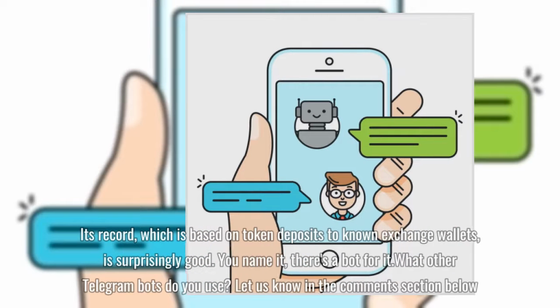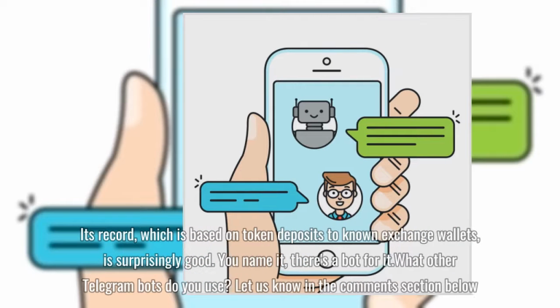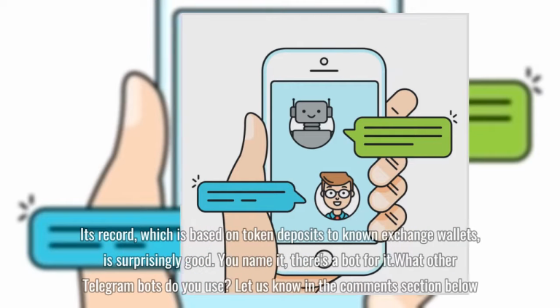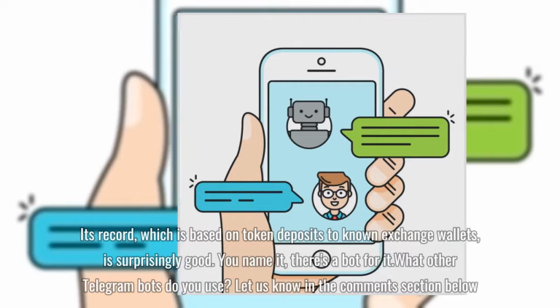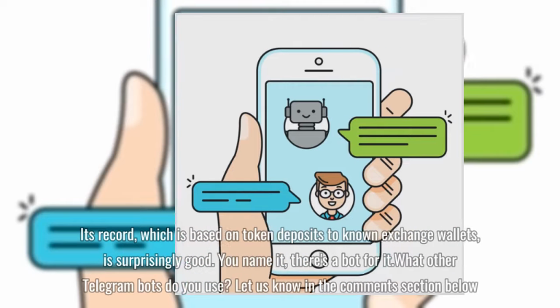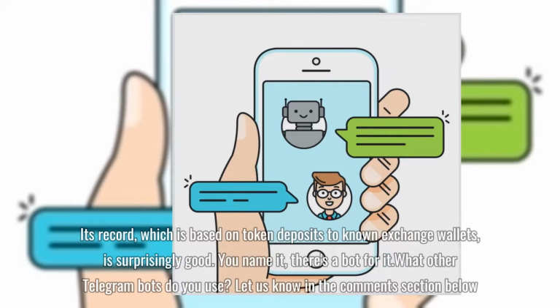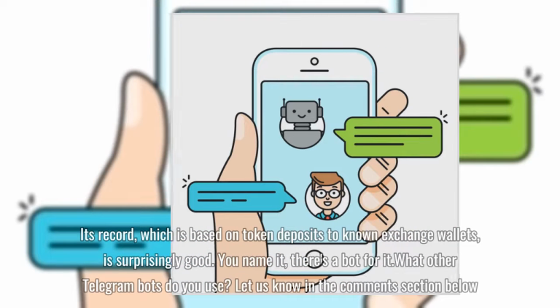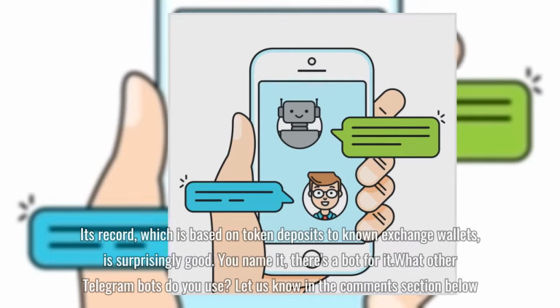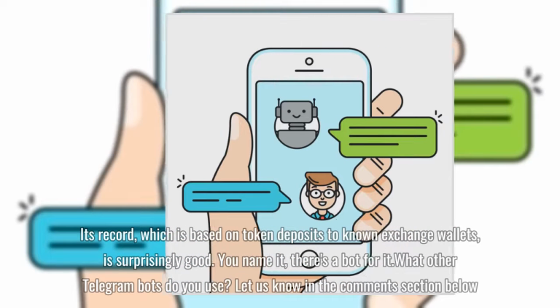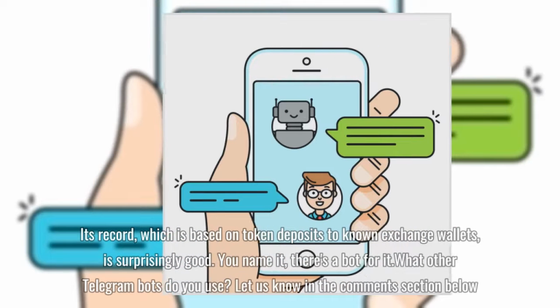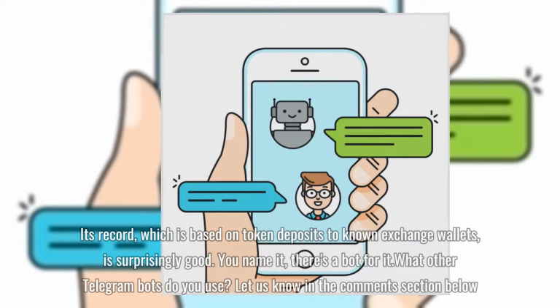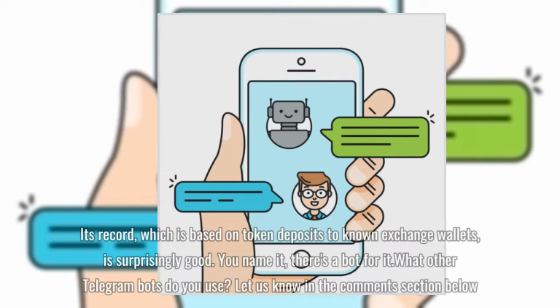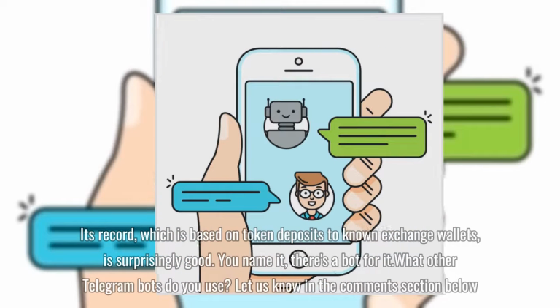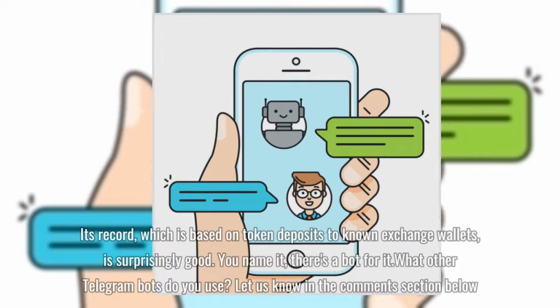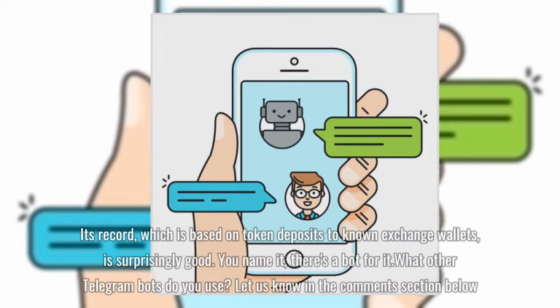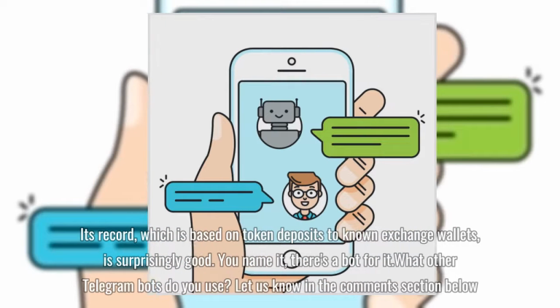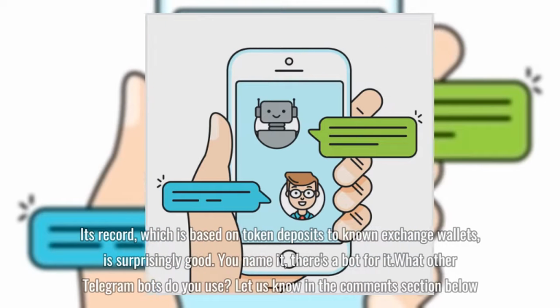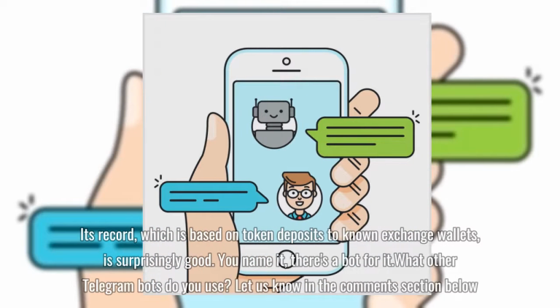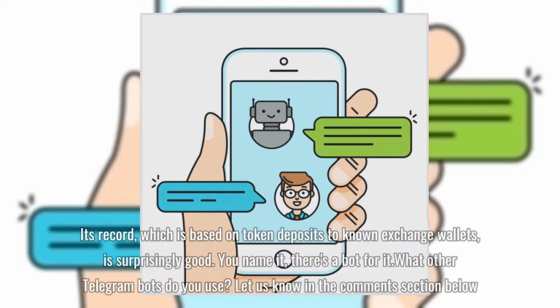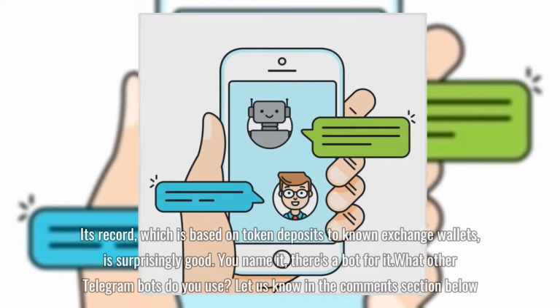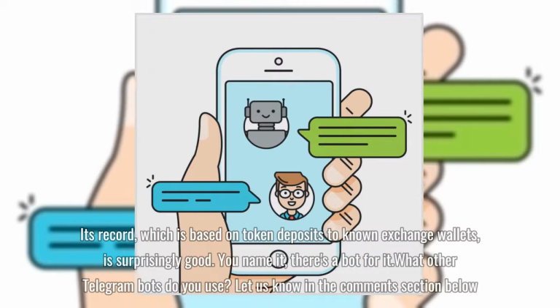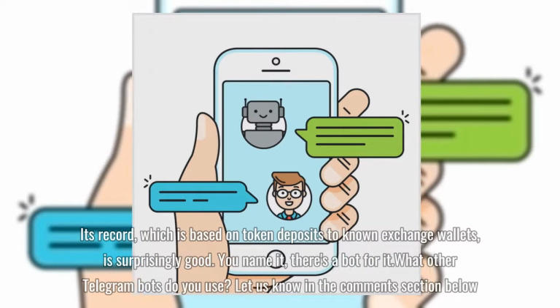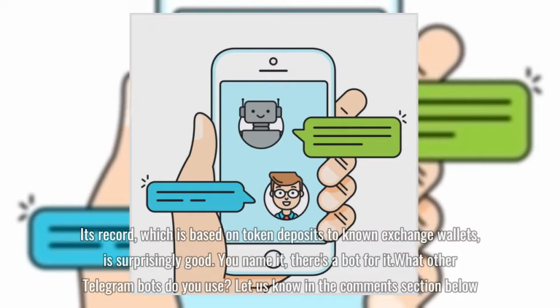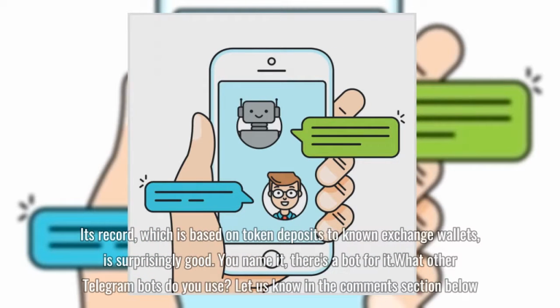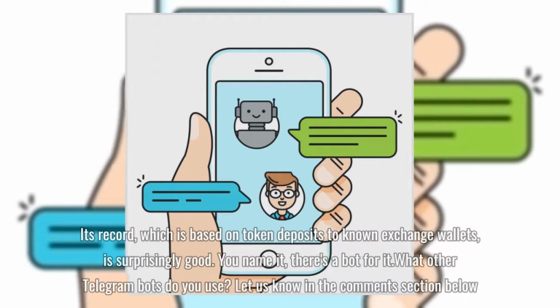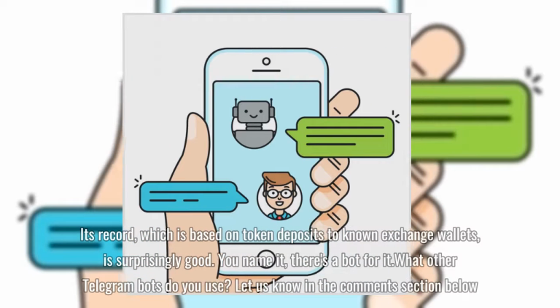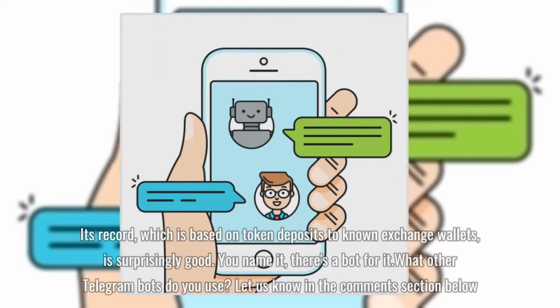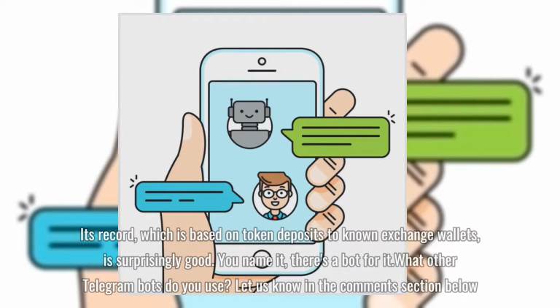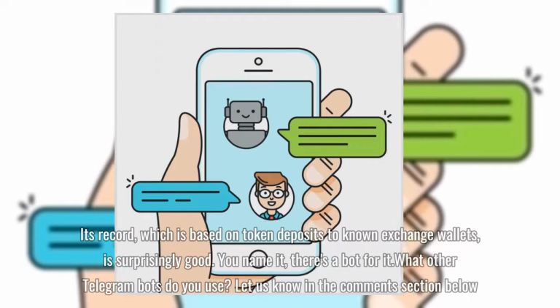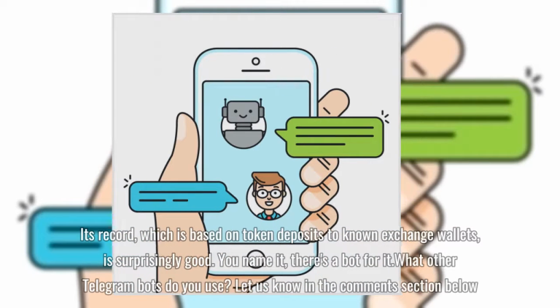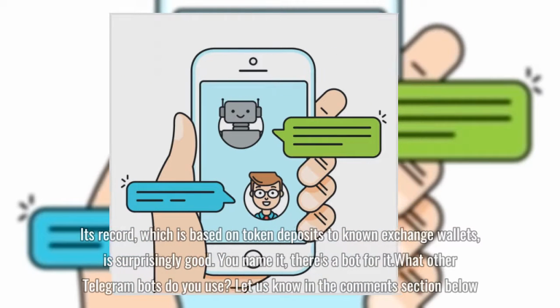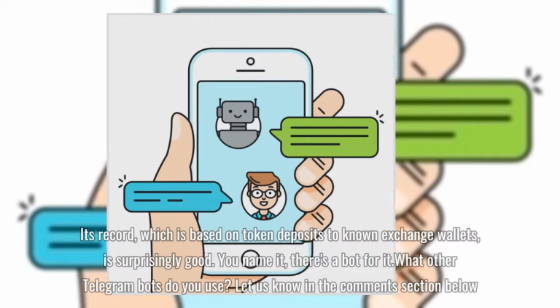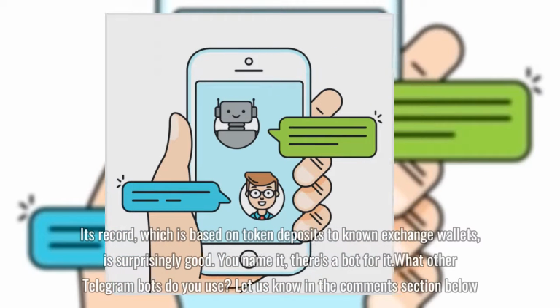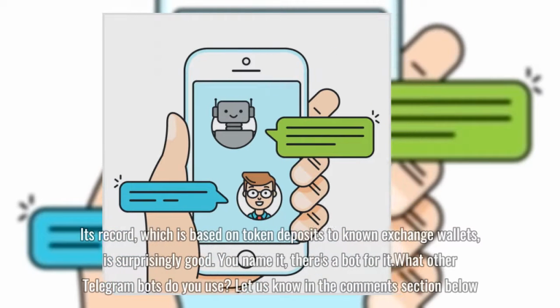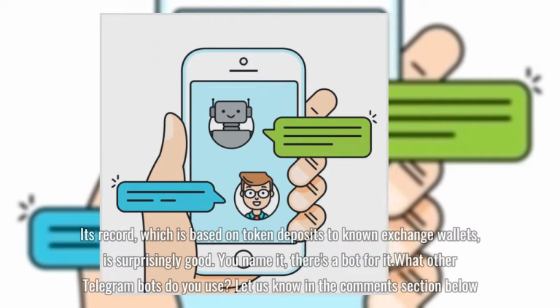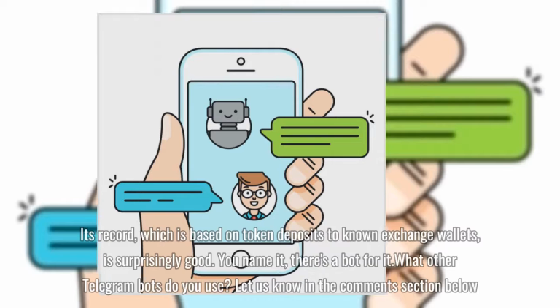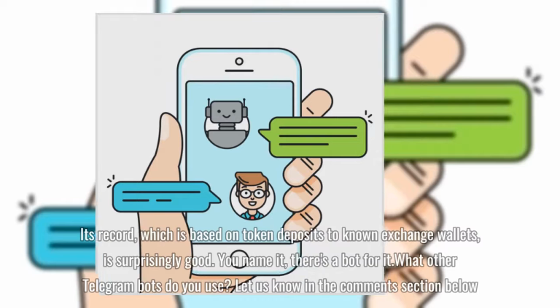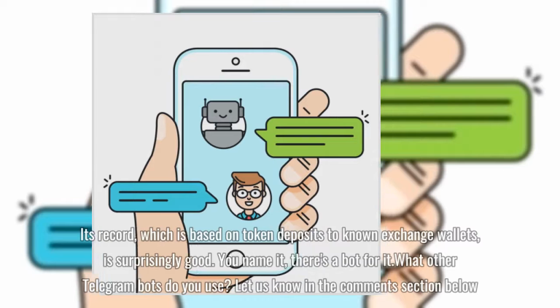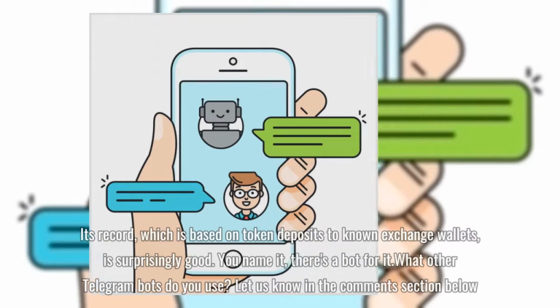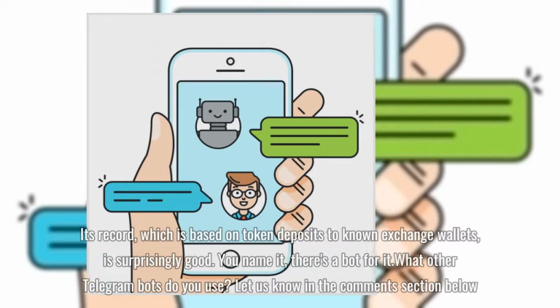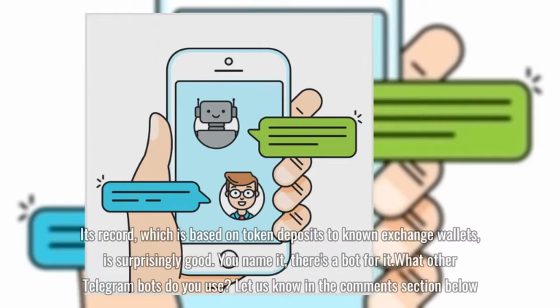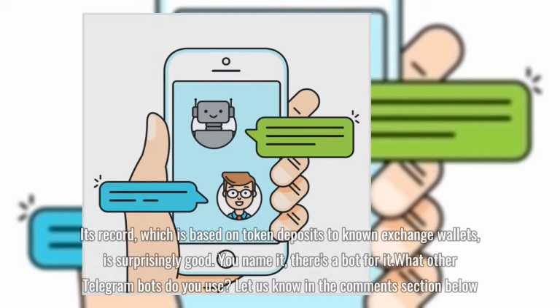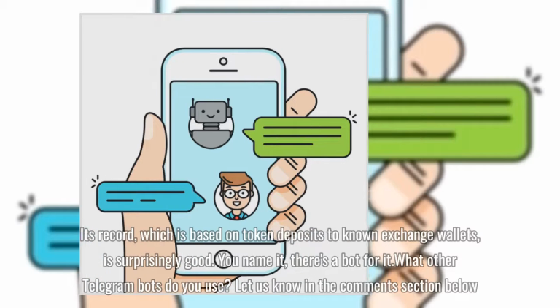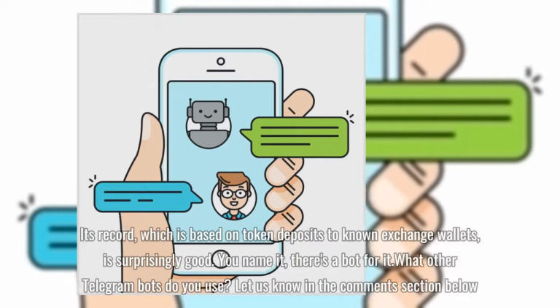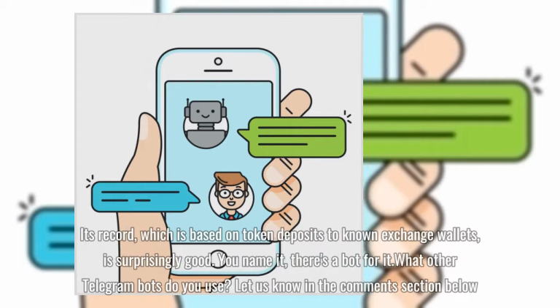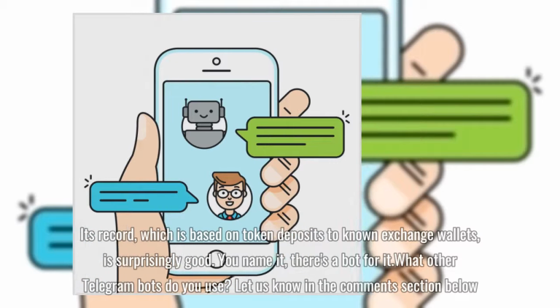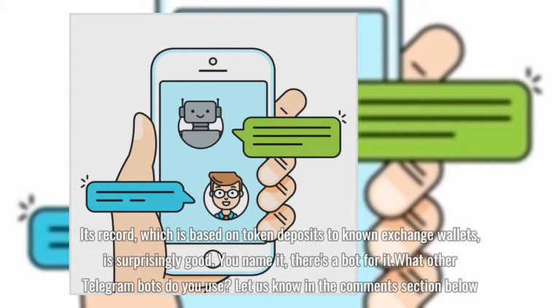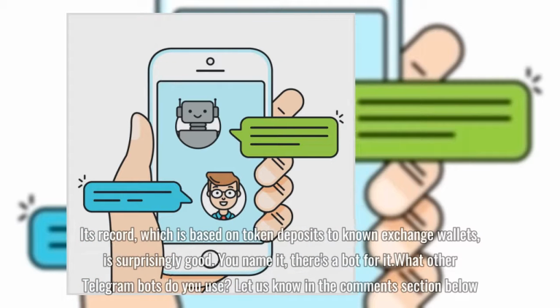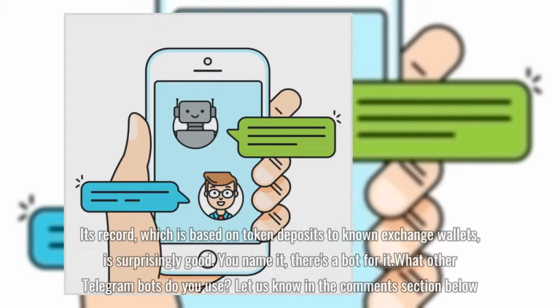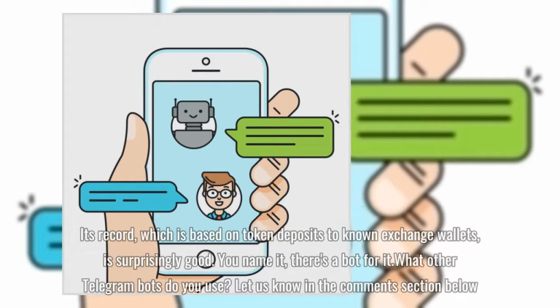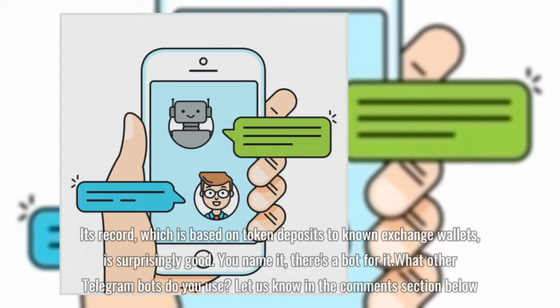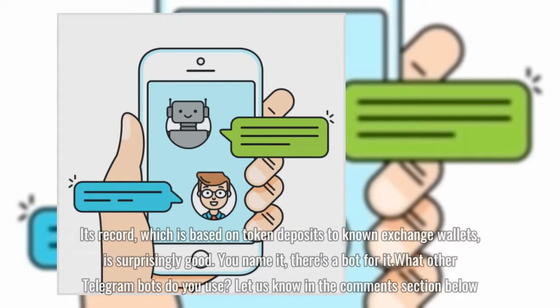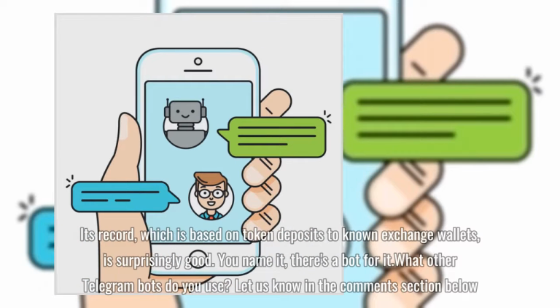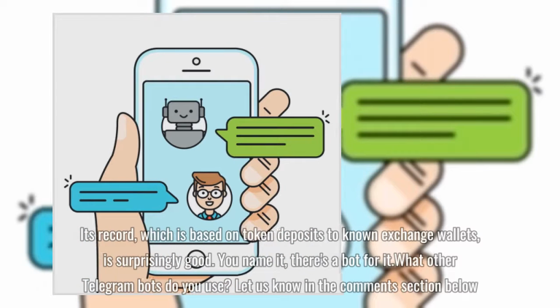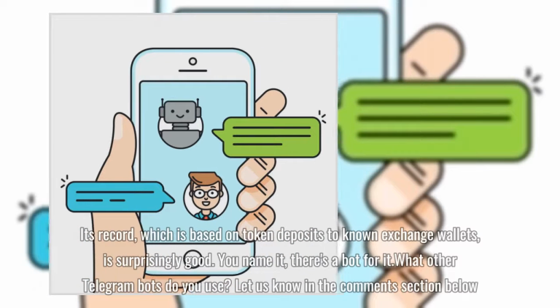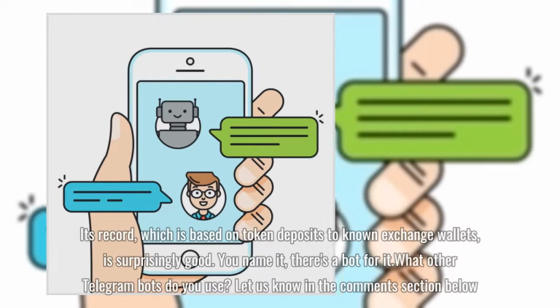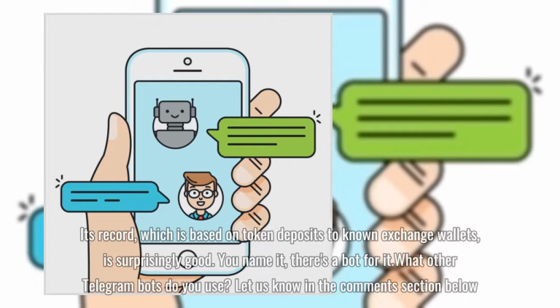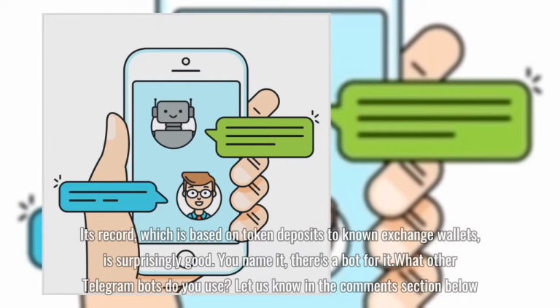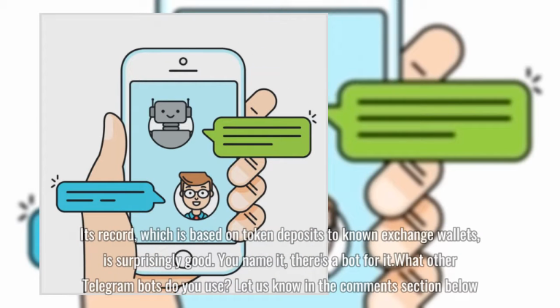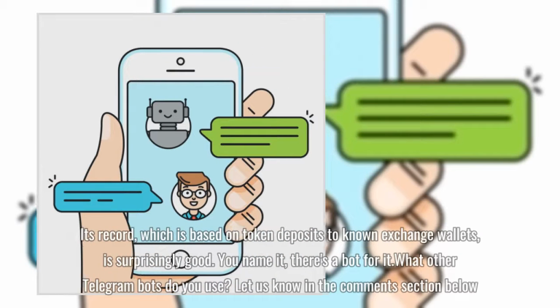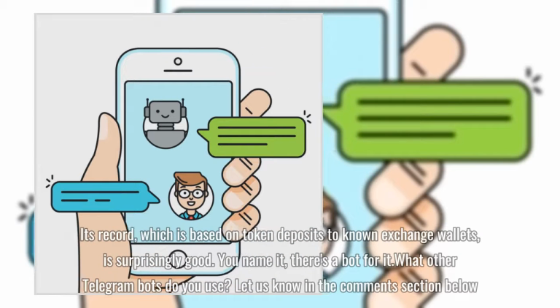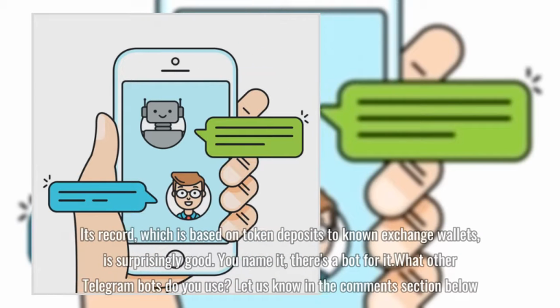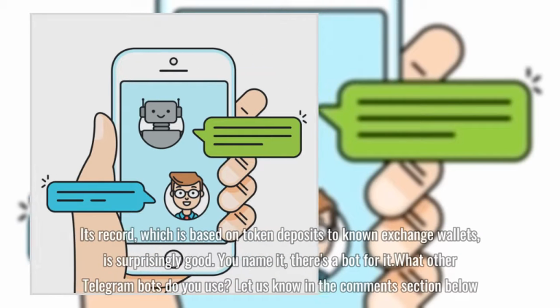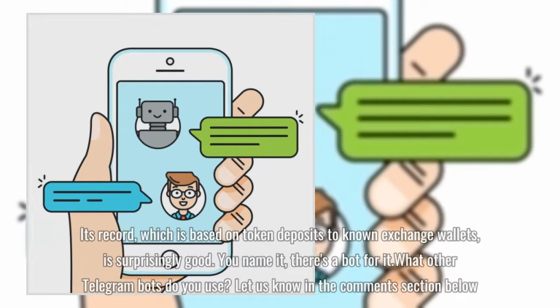You name it, there's a bot for it. What other Telegram bots do you use? Let us know in the comments section below.